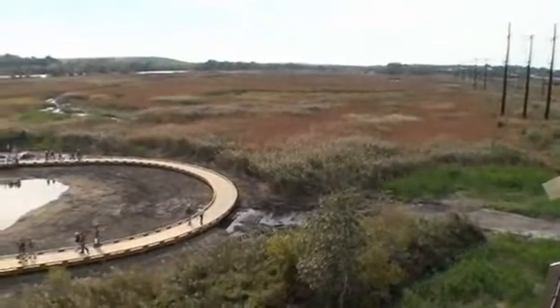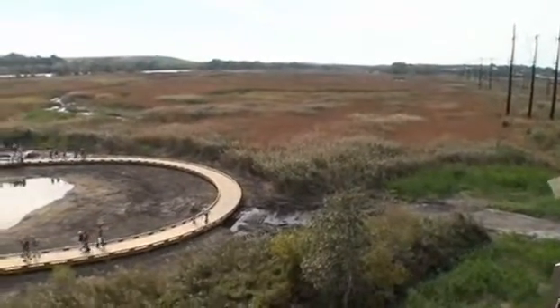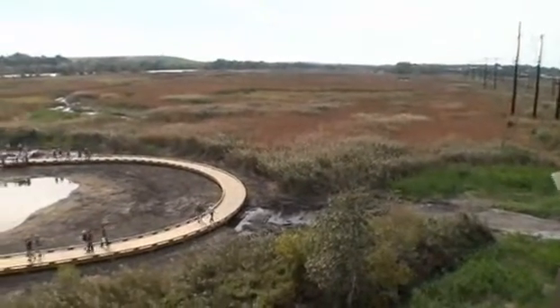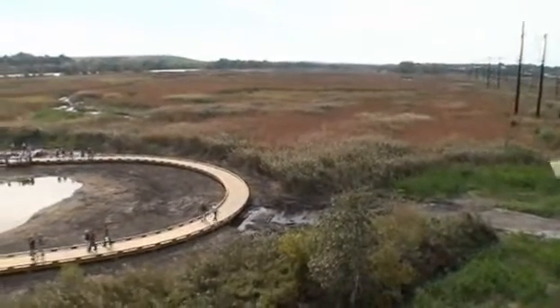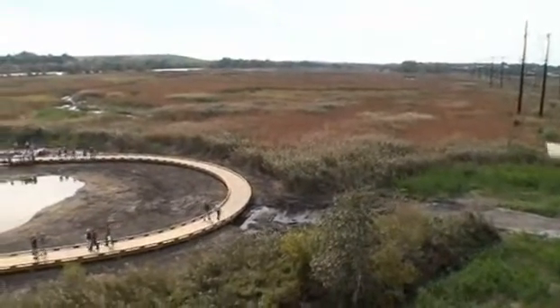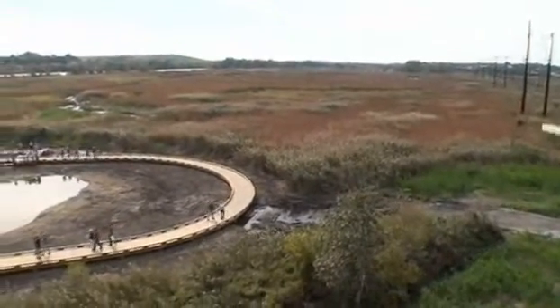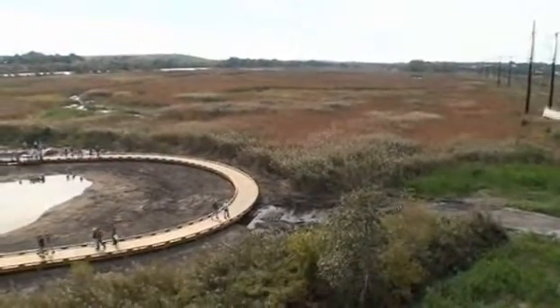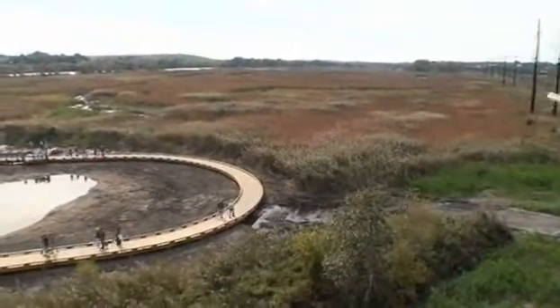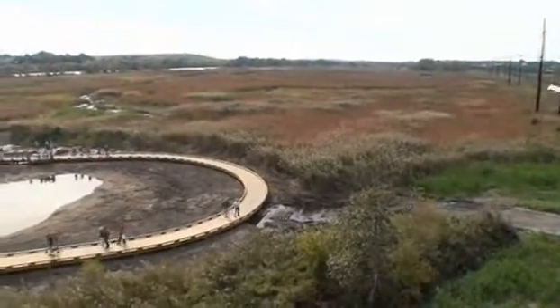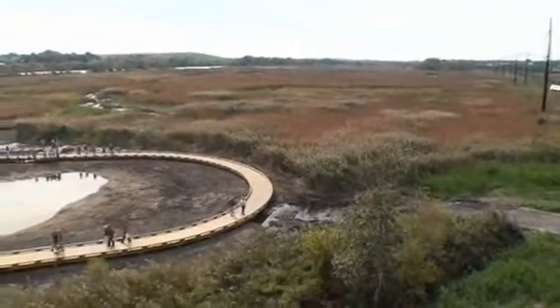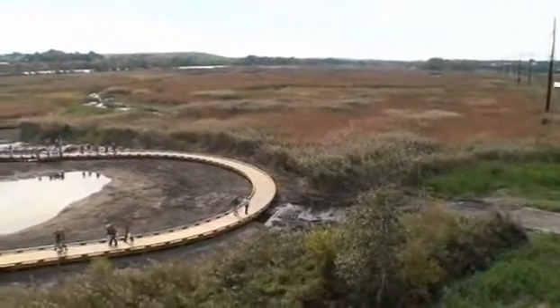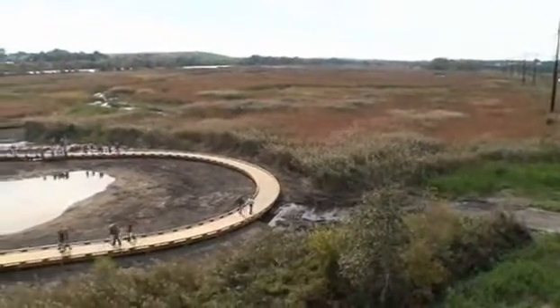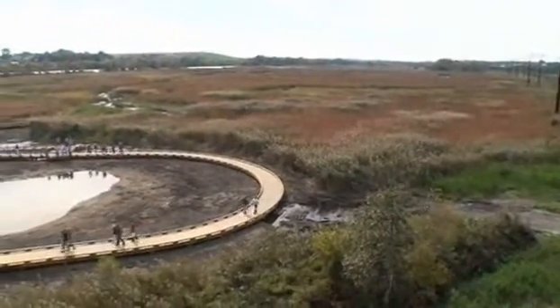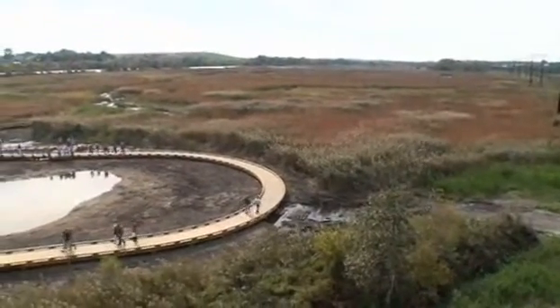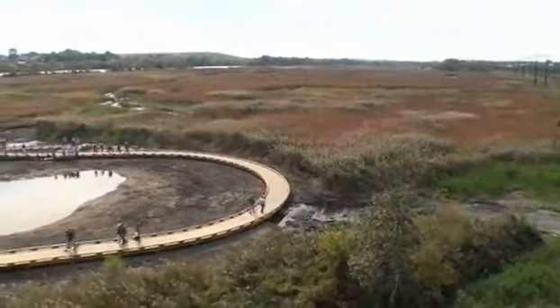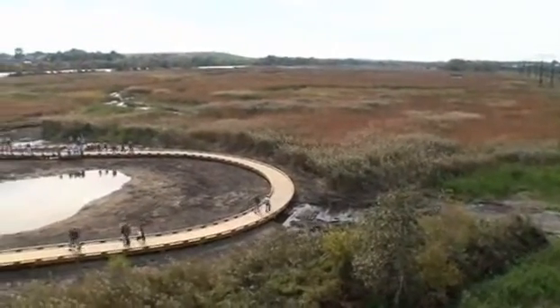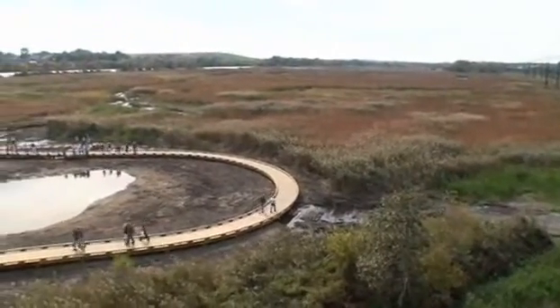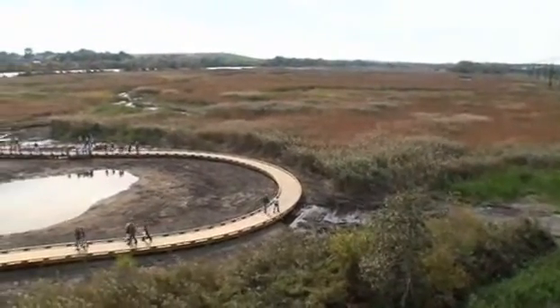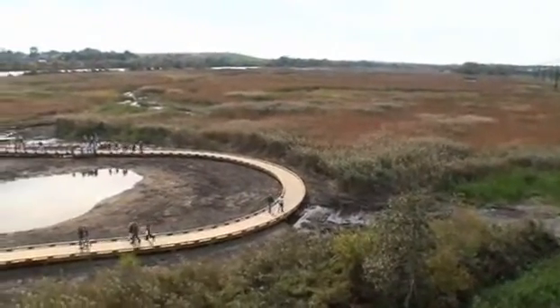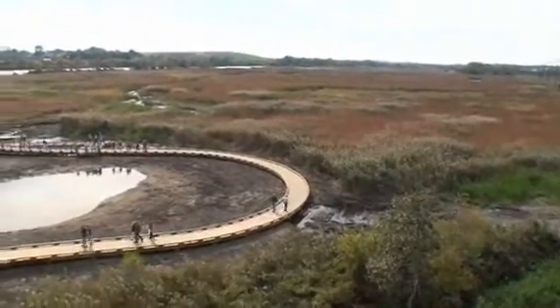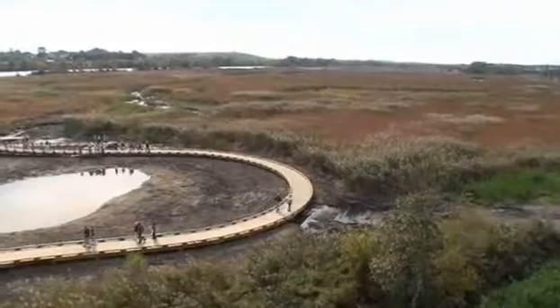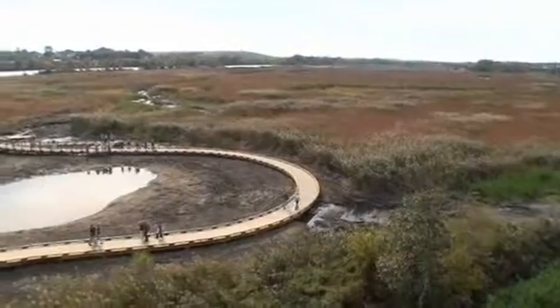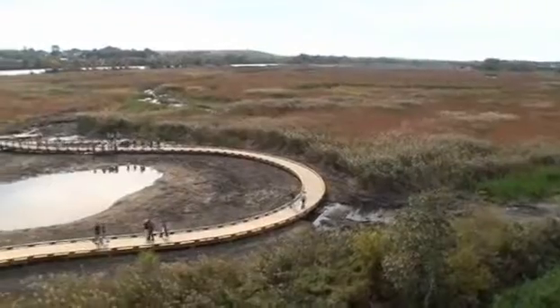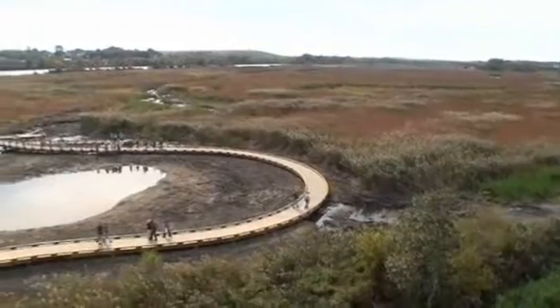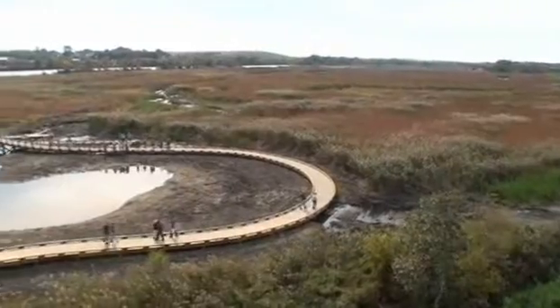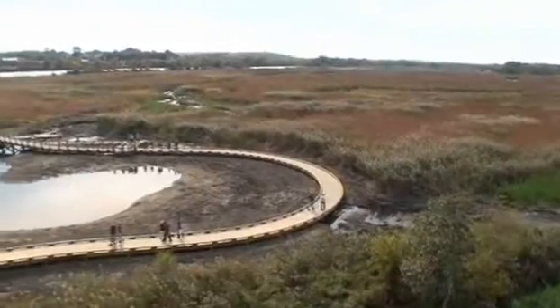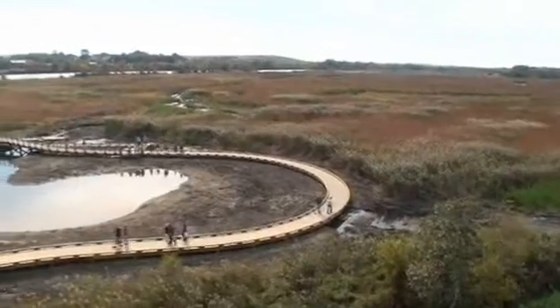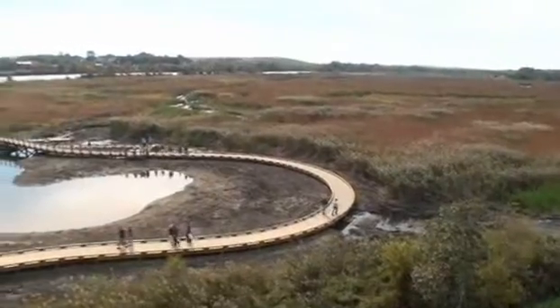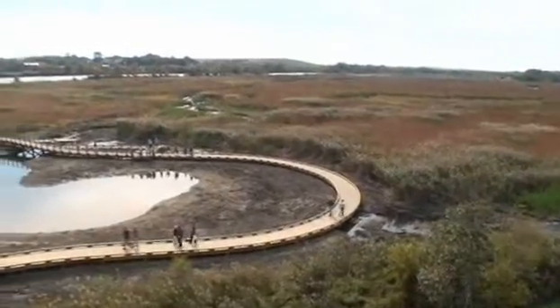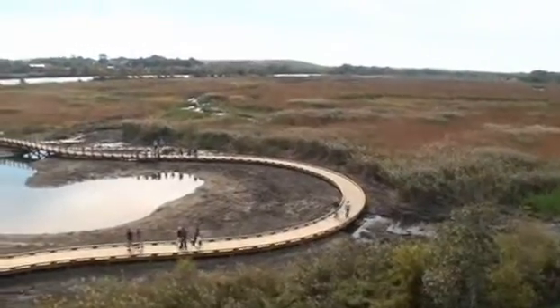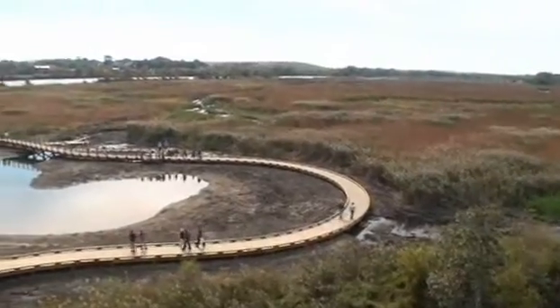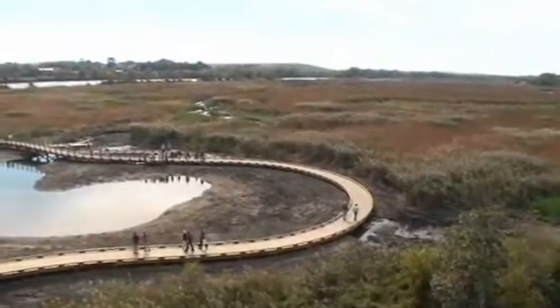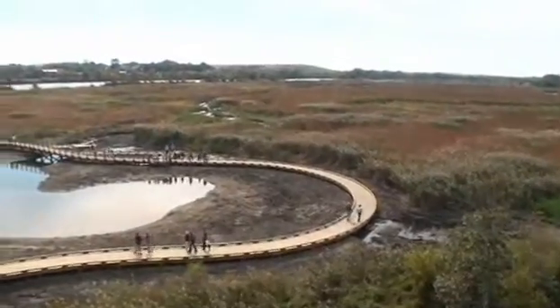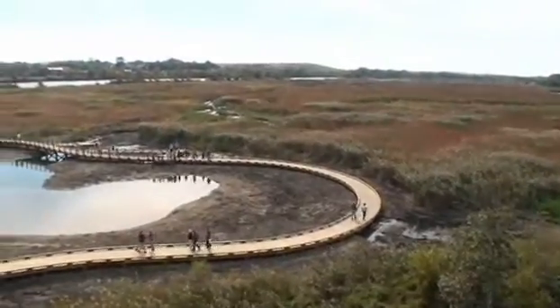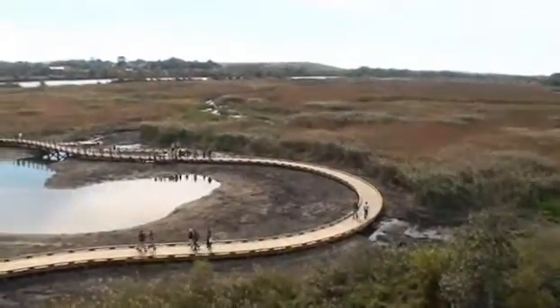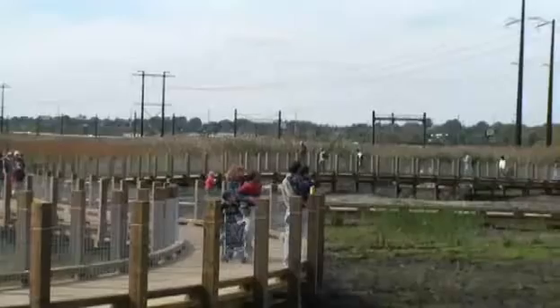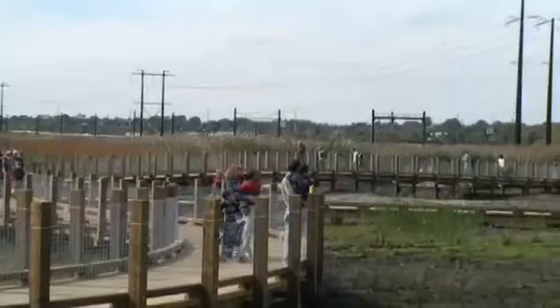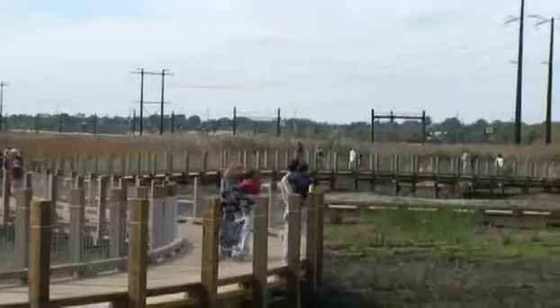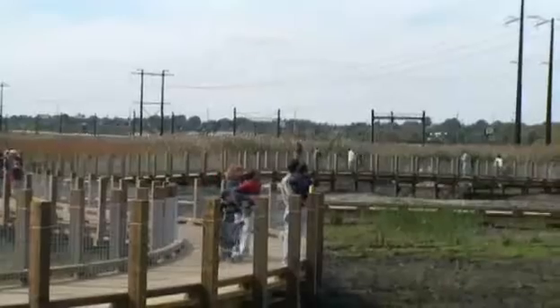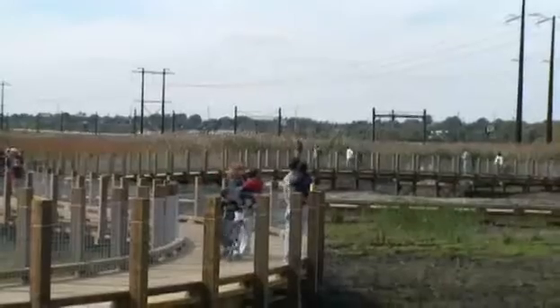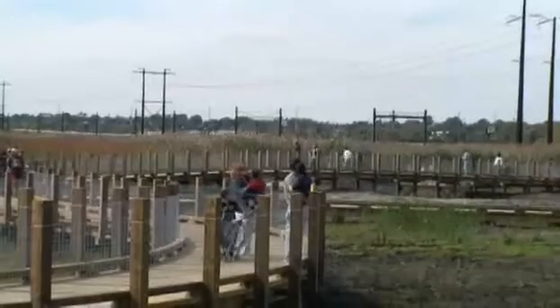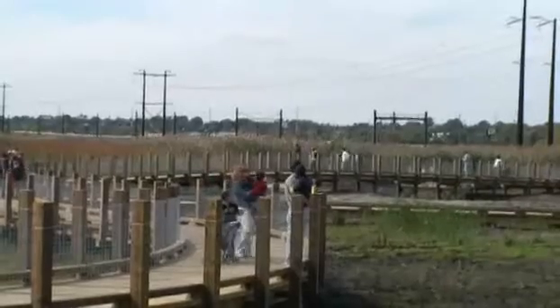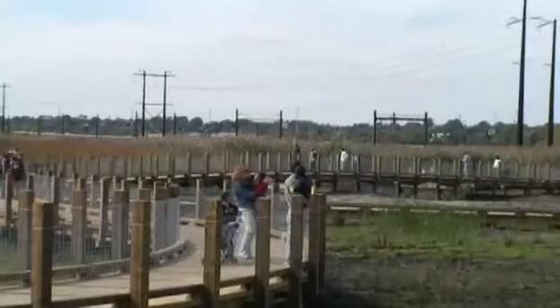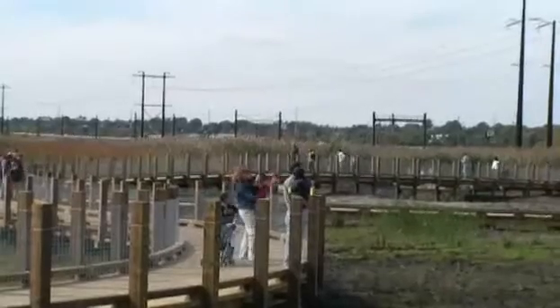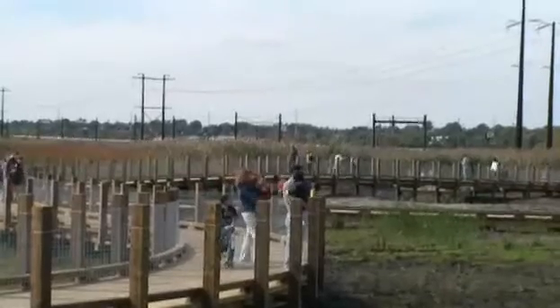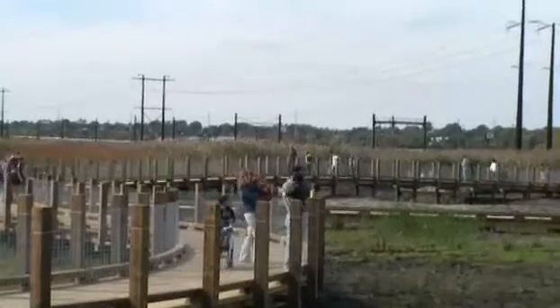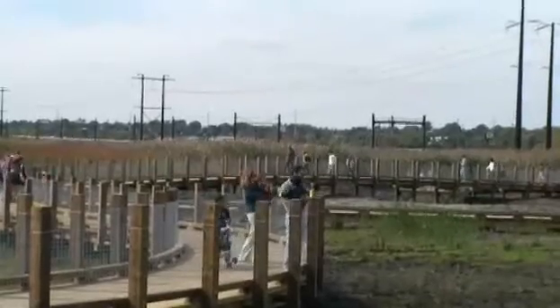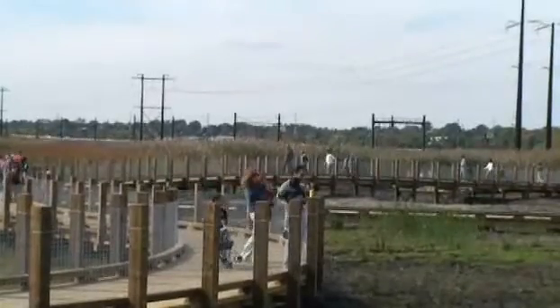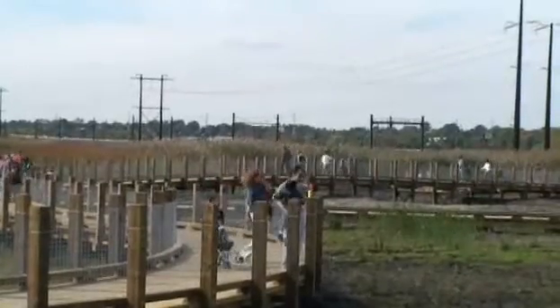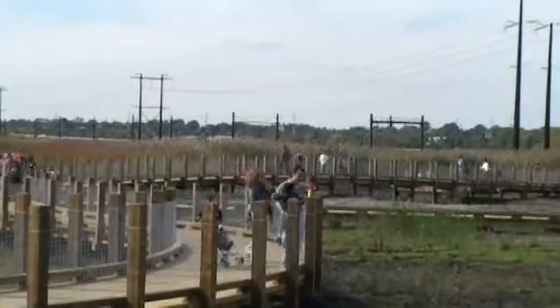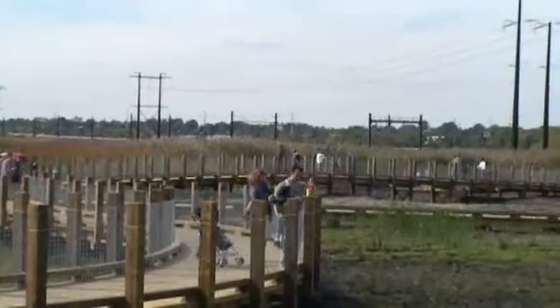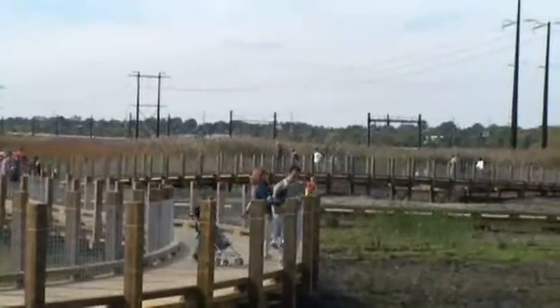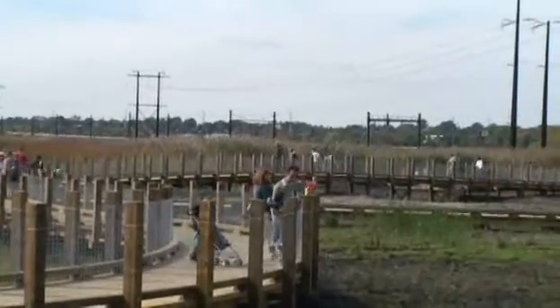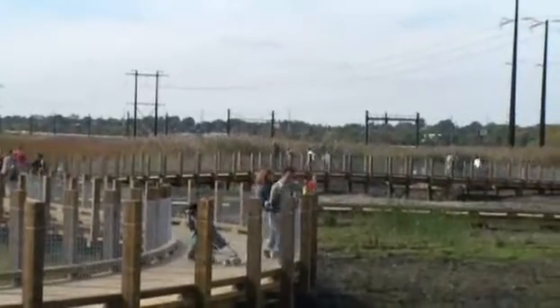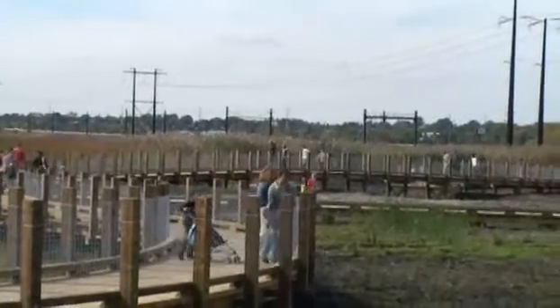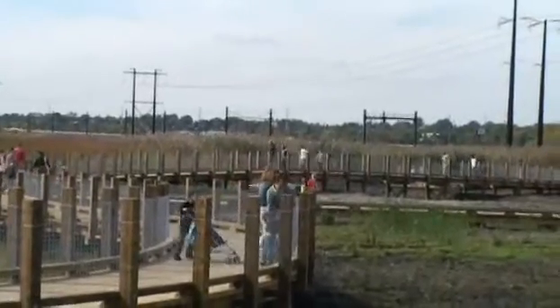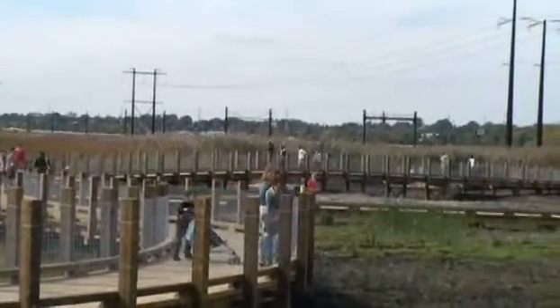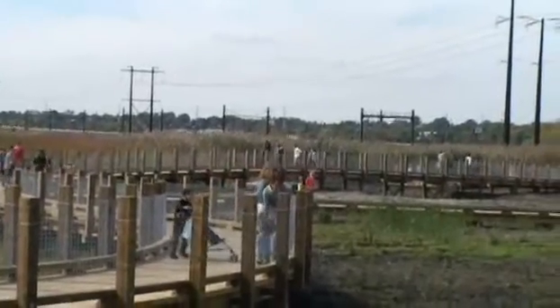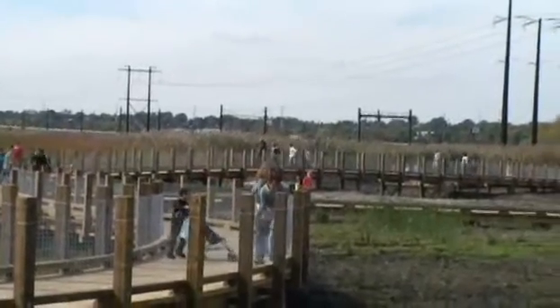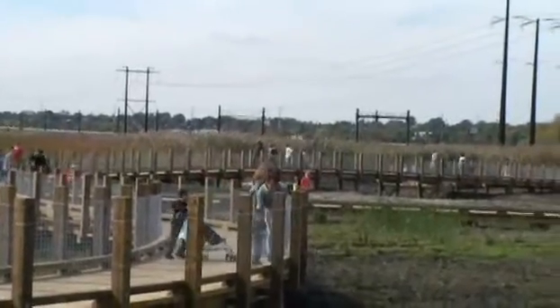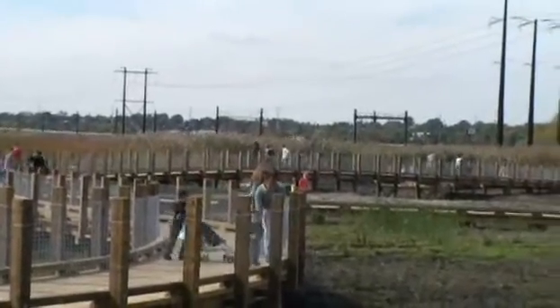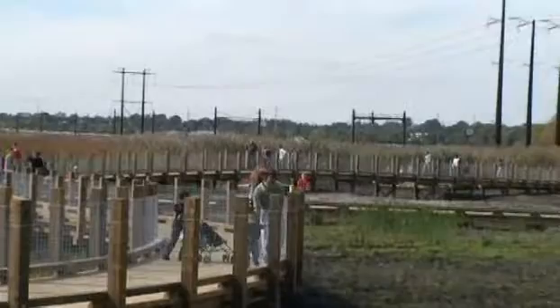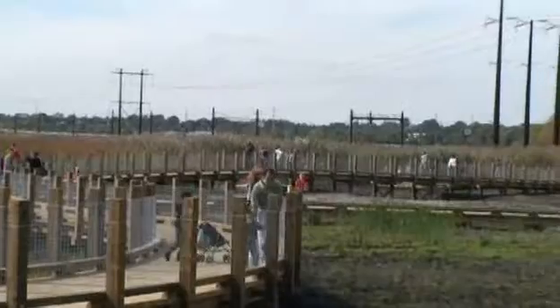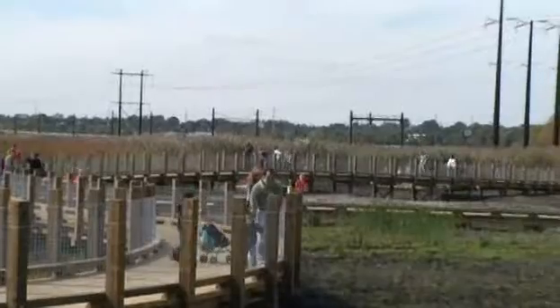Admission to both the refuge and nature center is free. It's an easy 60-mile drive from Lancaster and a whole lot of fun.